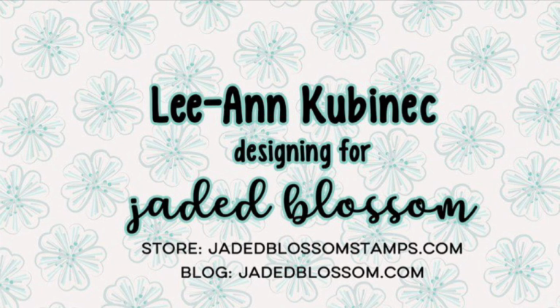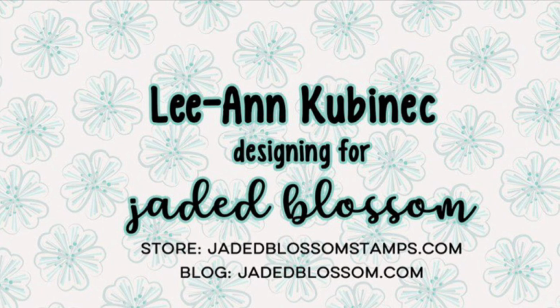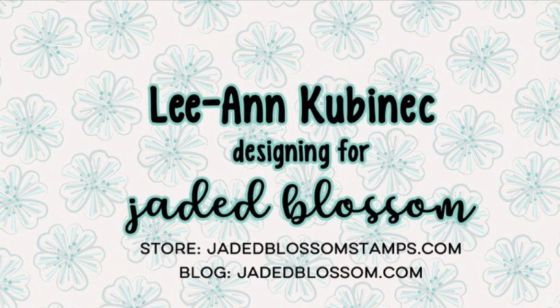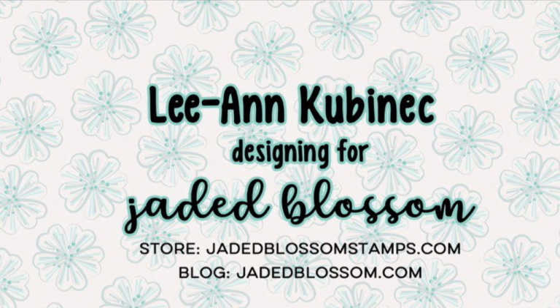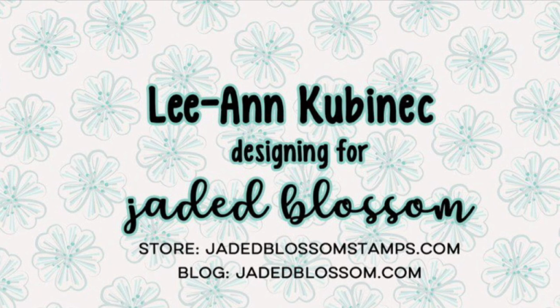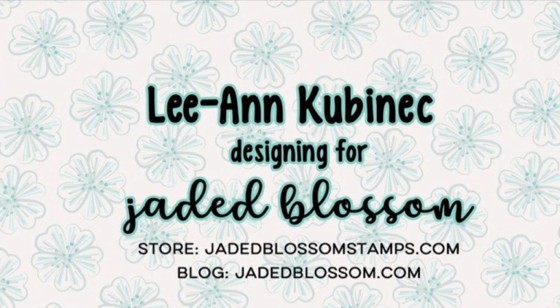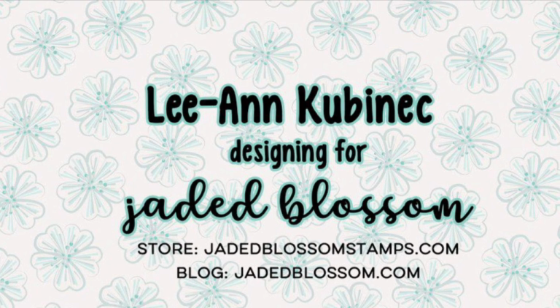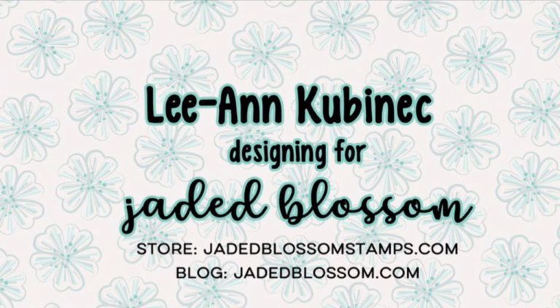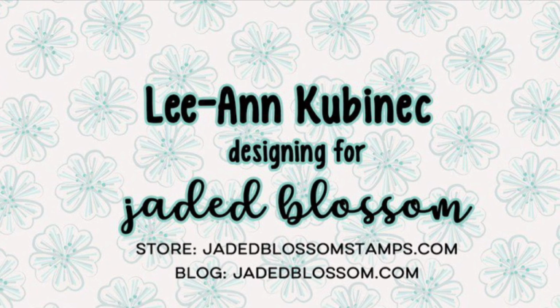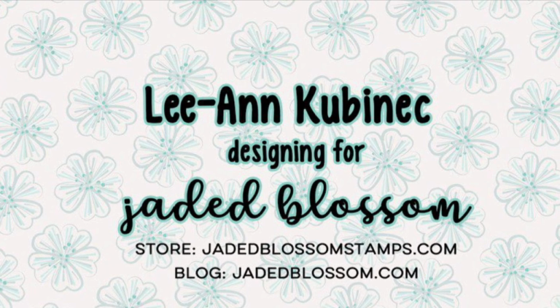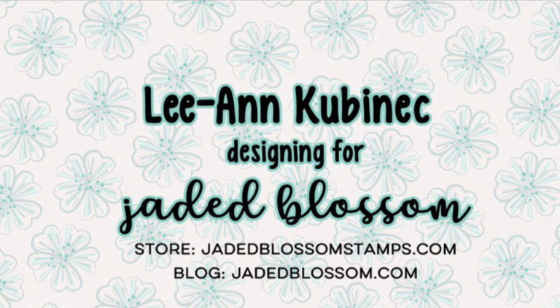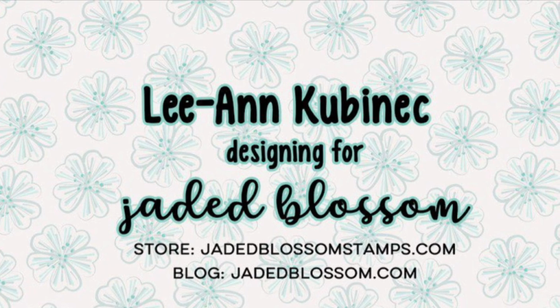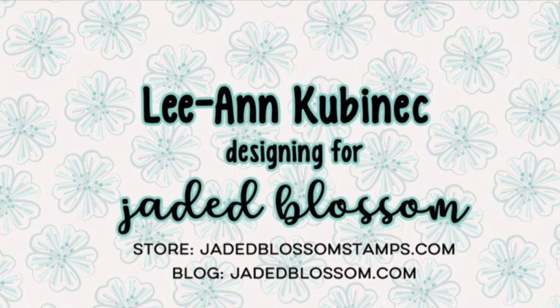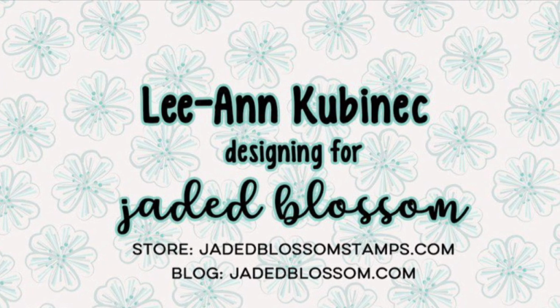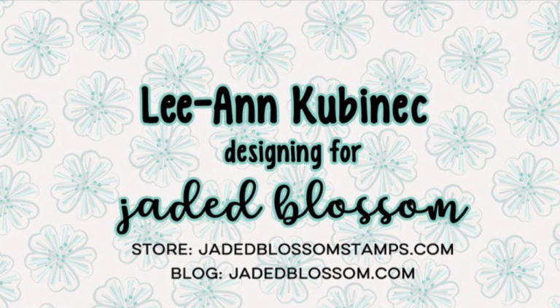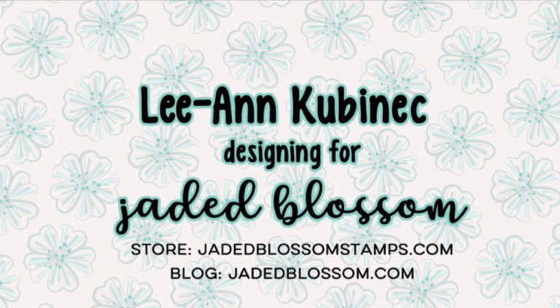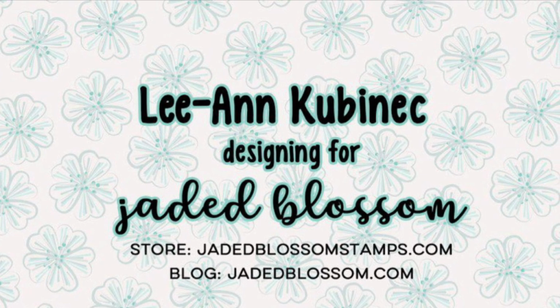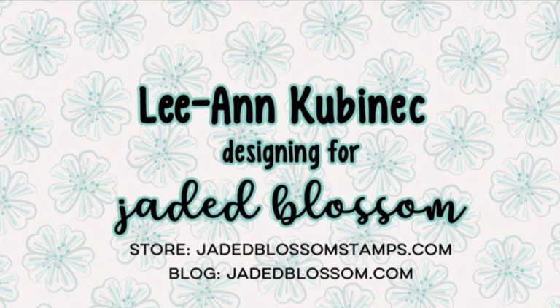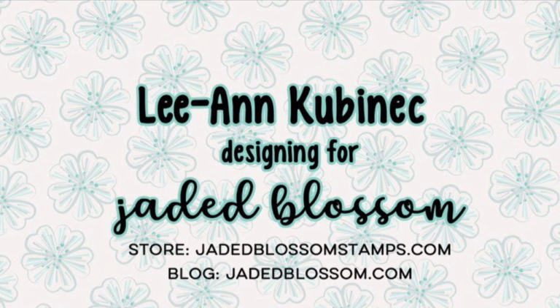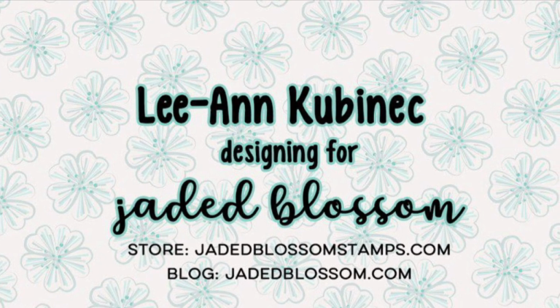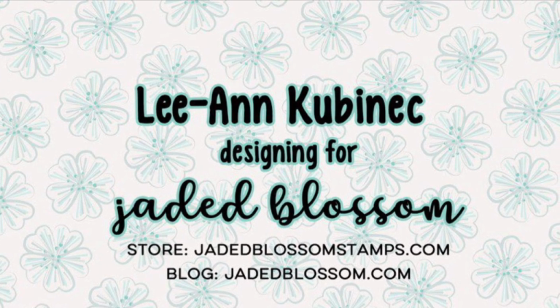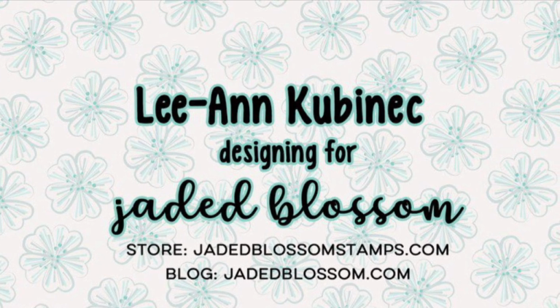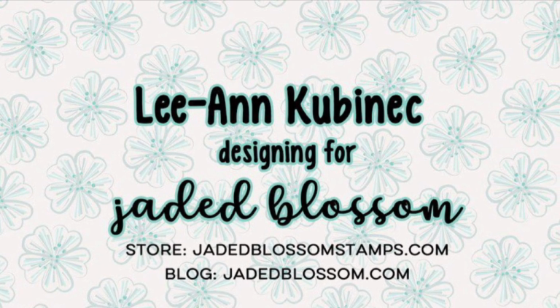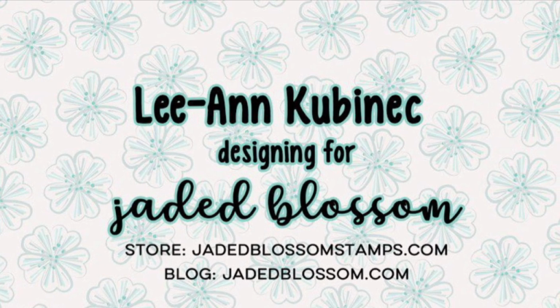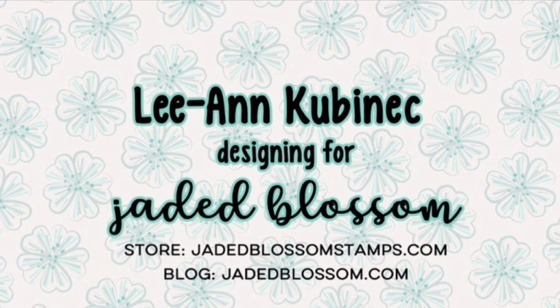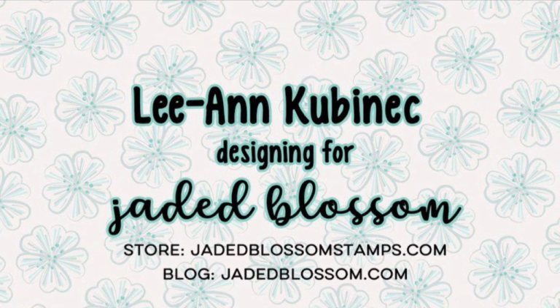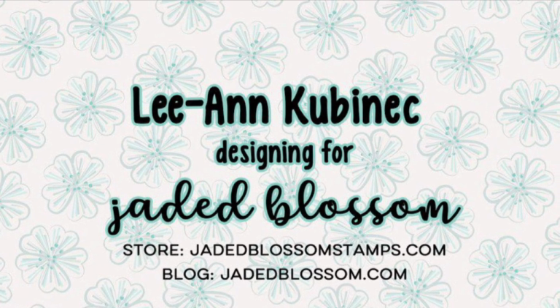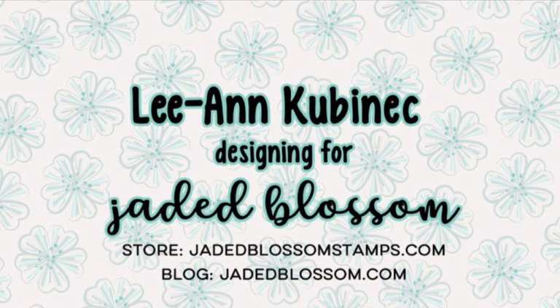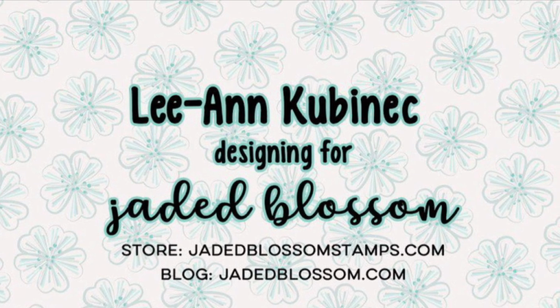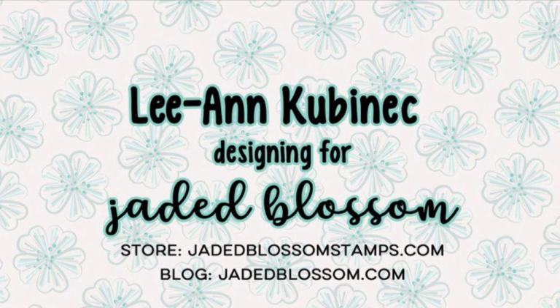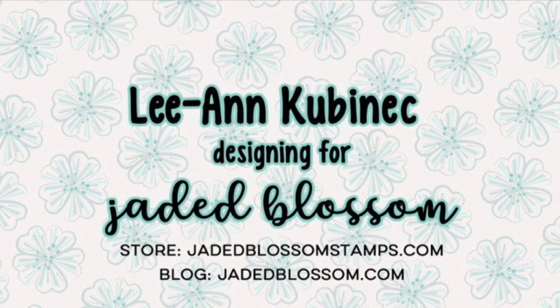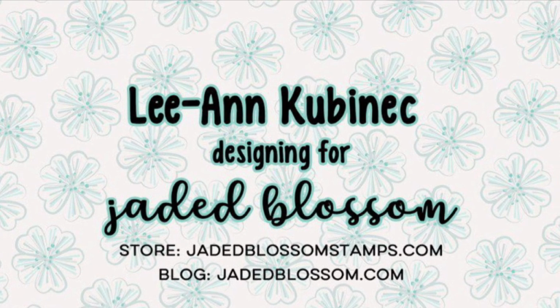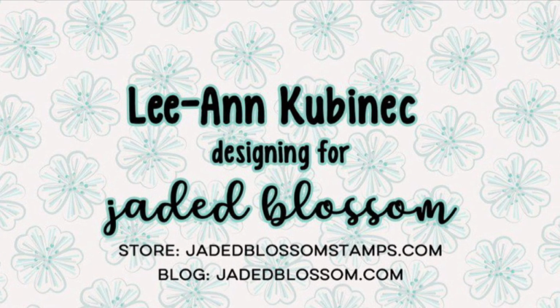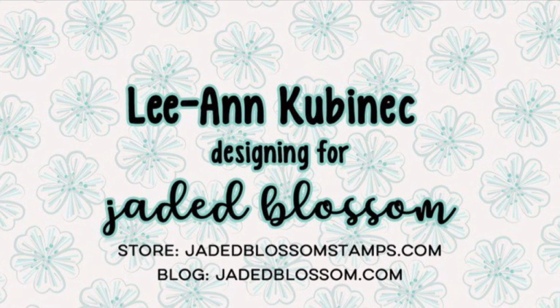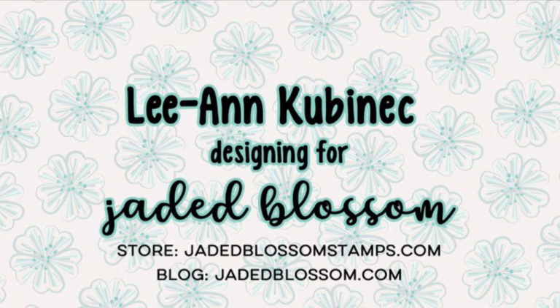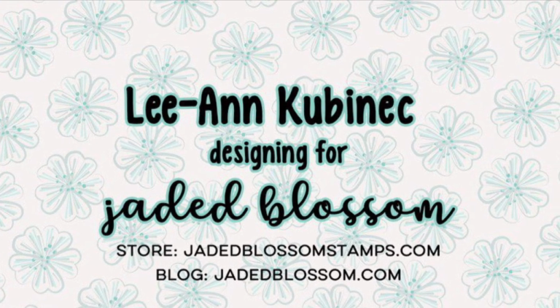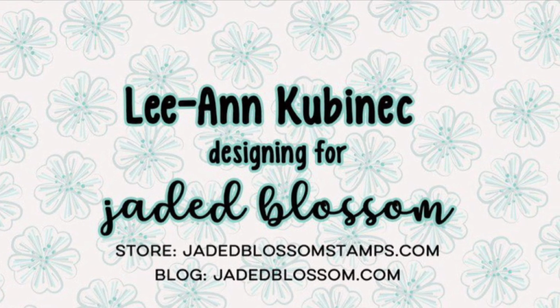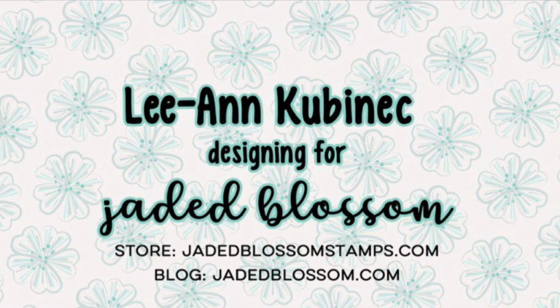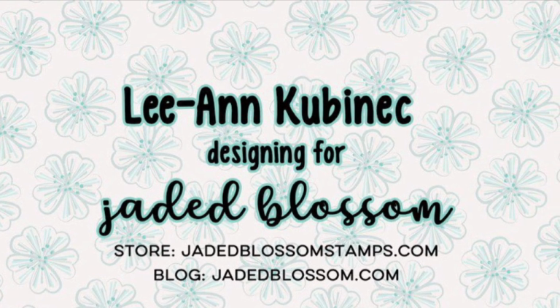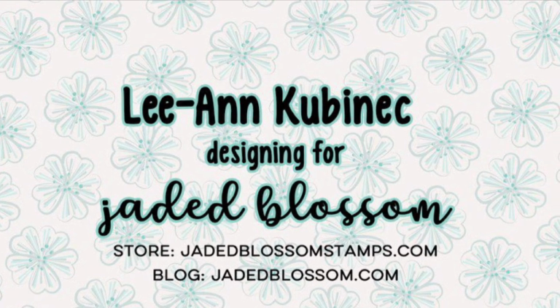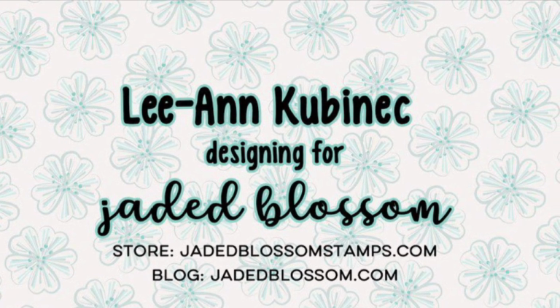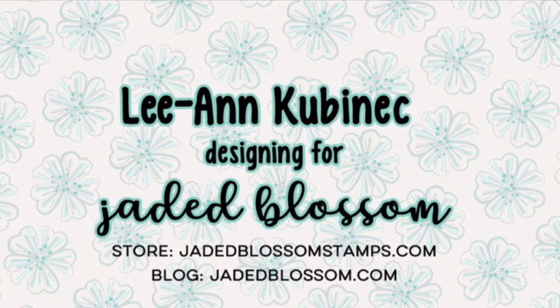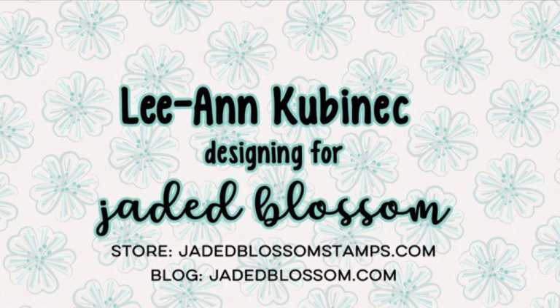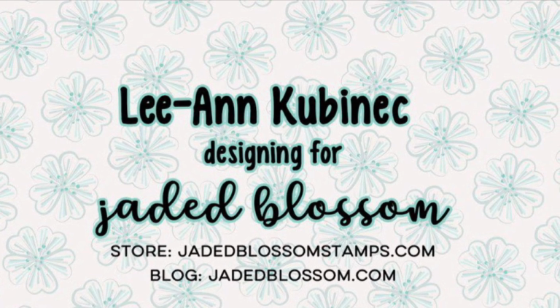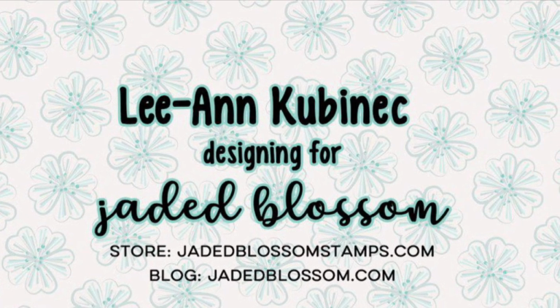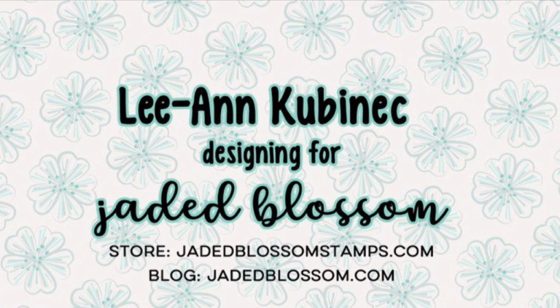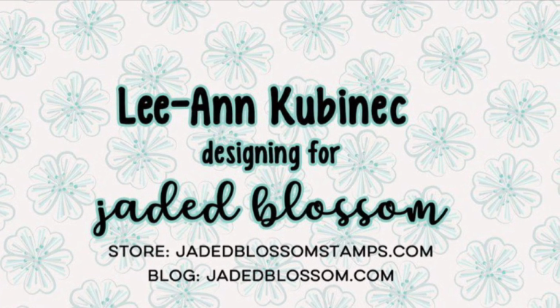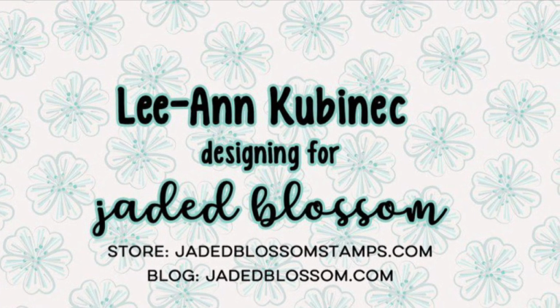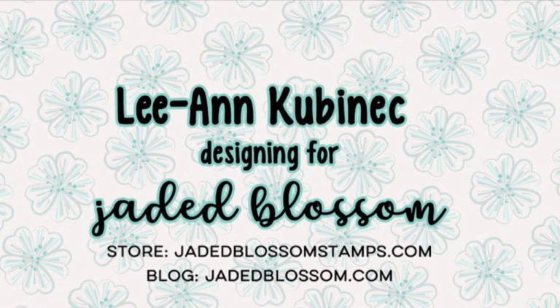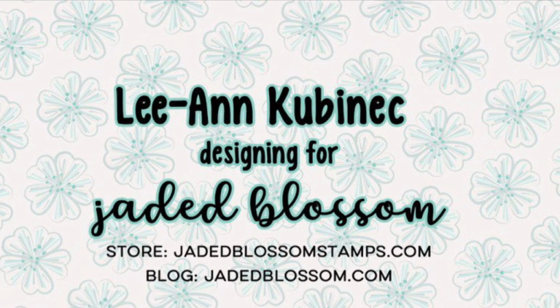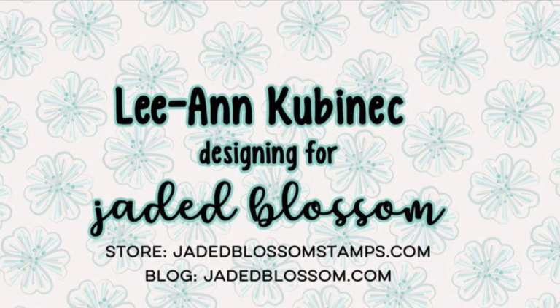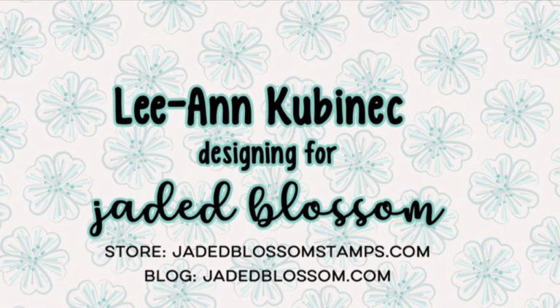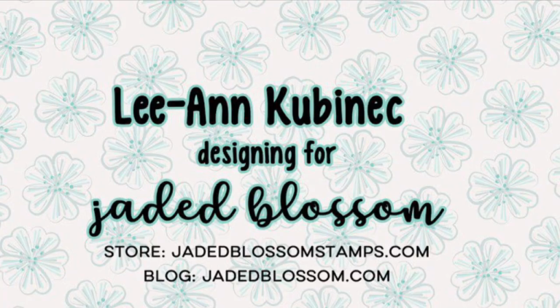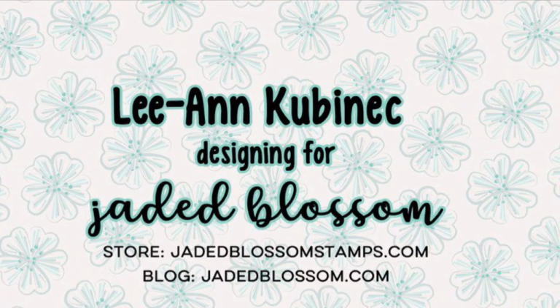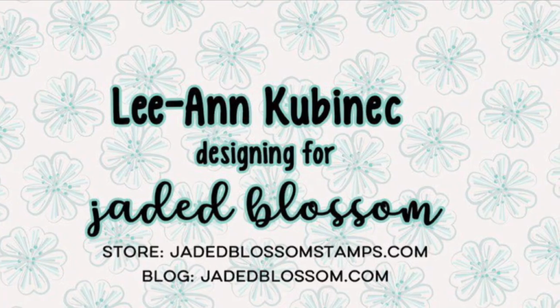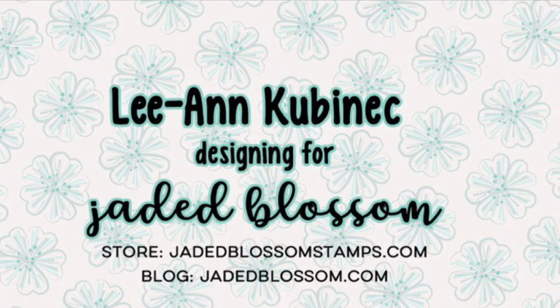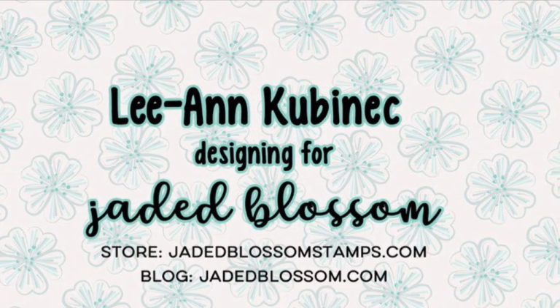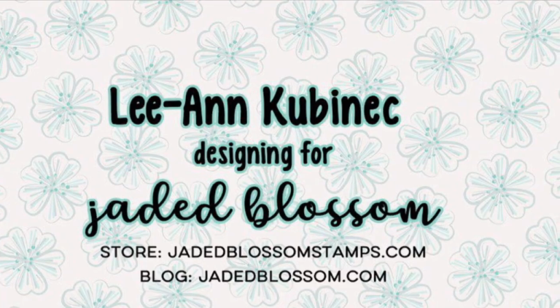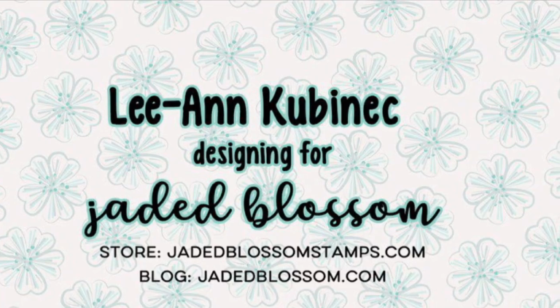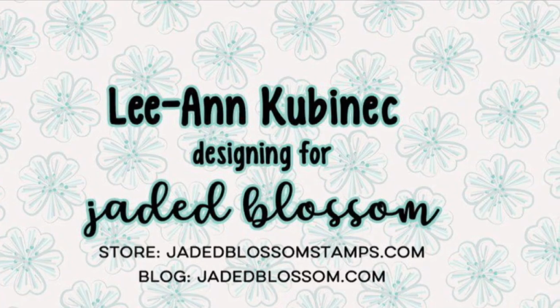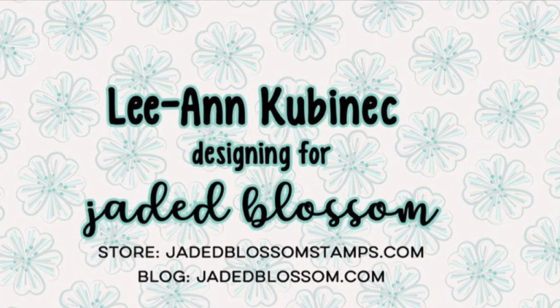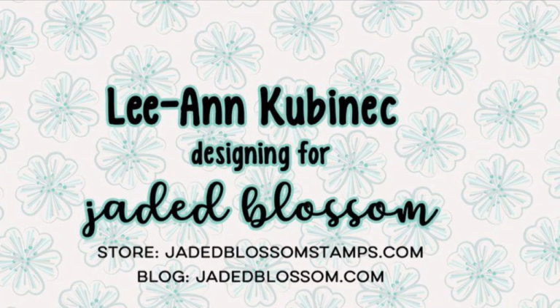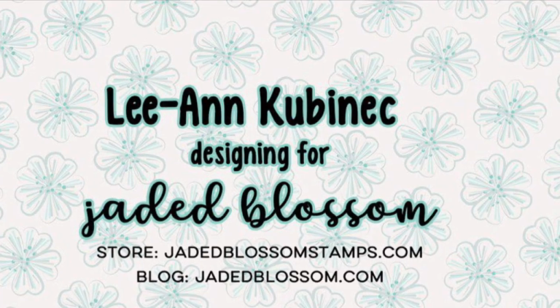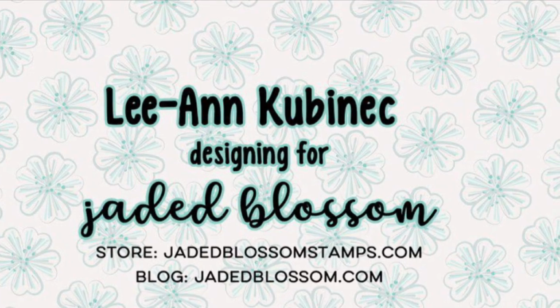Hi everyone, Leanne here from Jada Blossom and it is time for another challenge over at the Jada Blossom blog. This one is Anything Goes, my favorite.